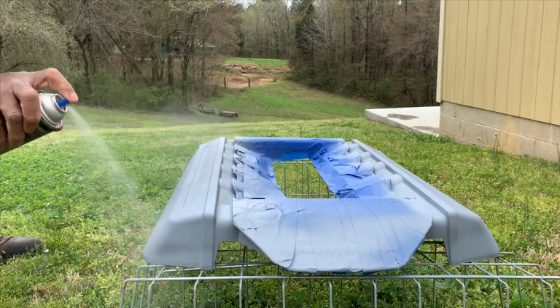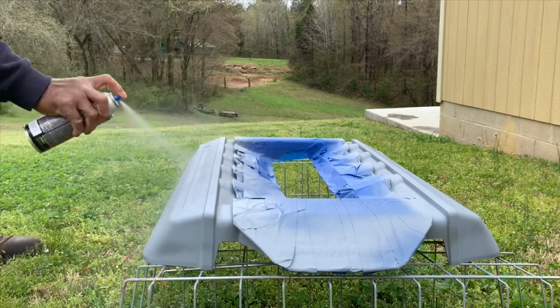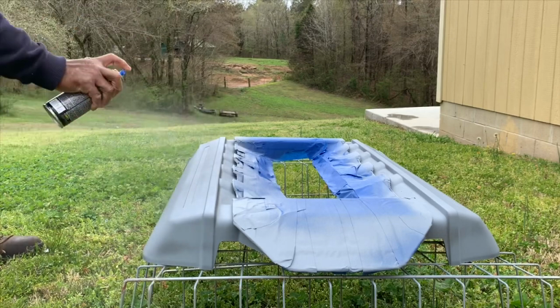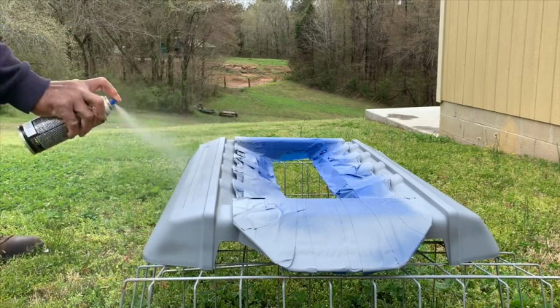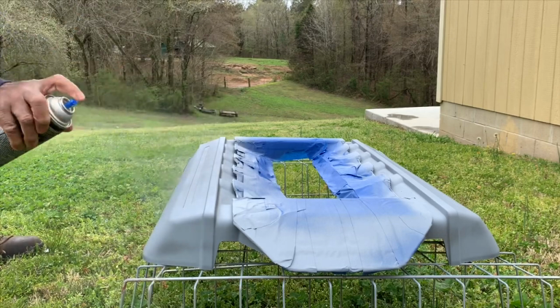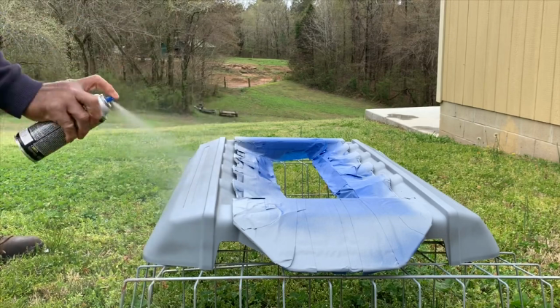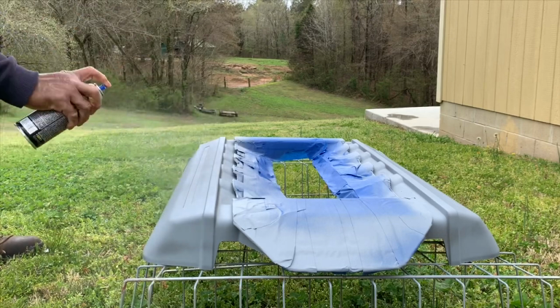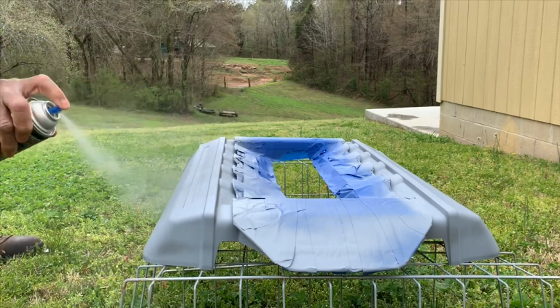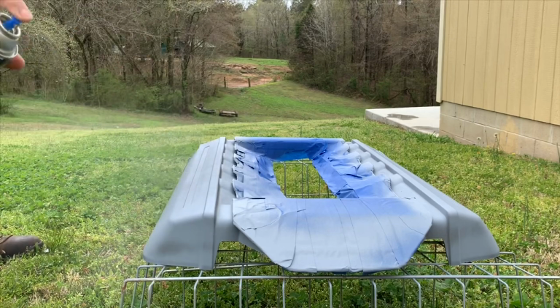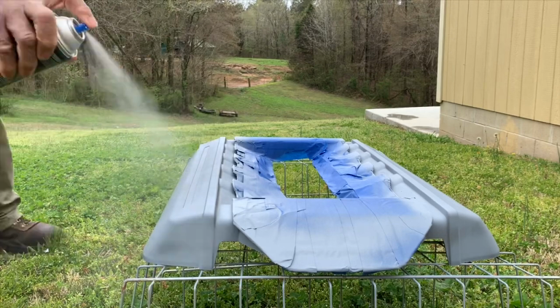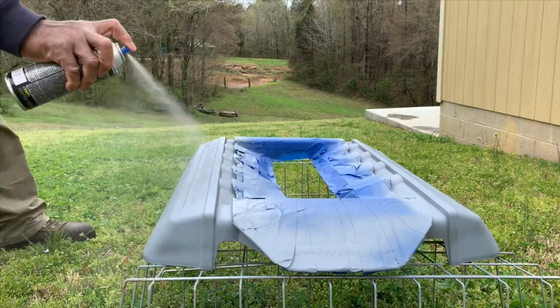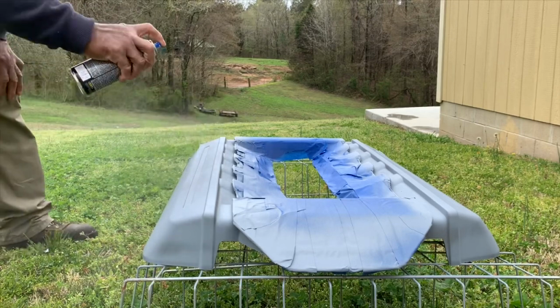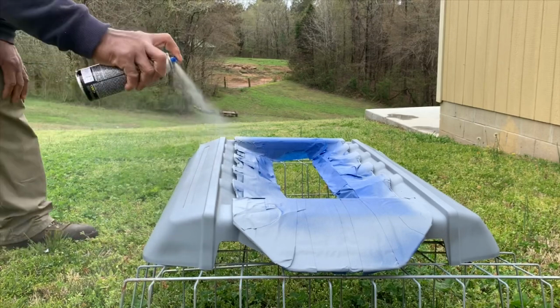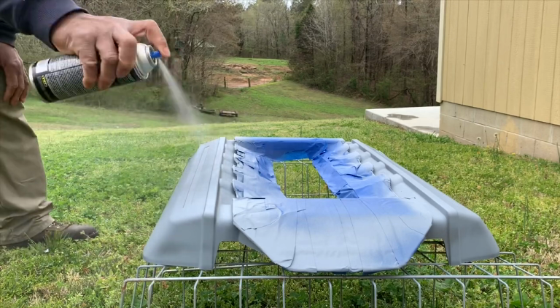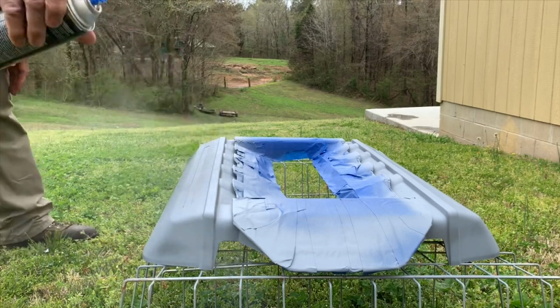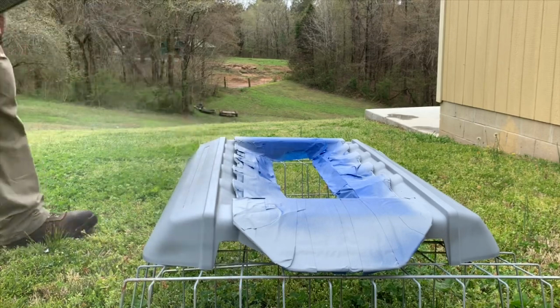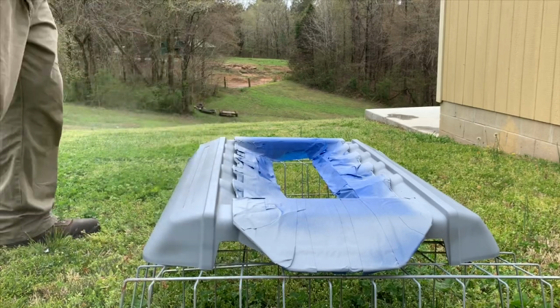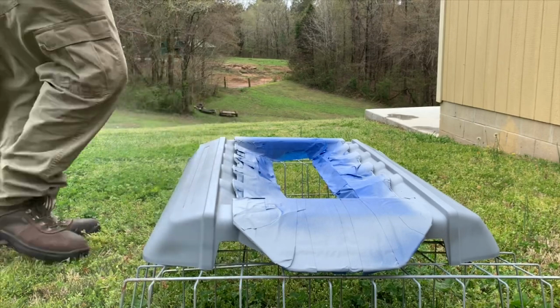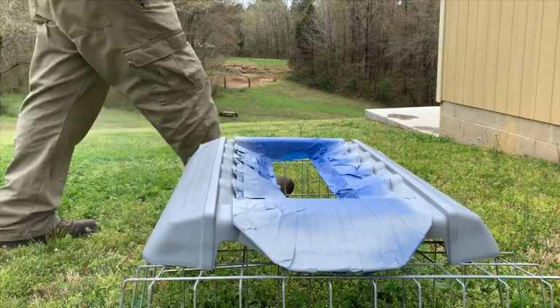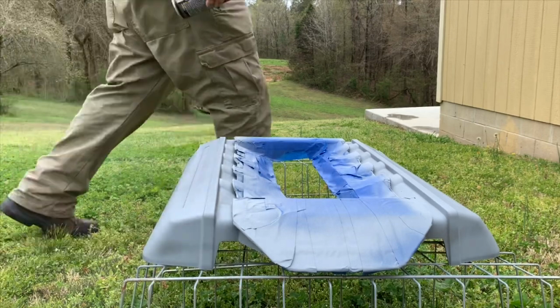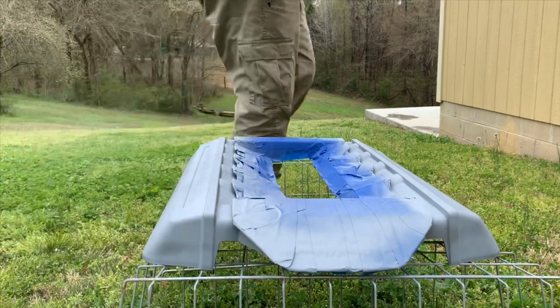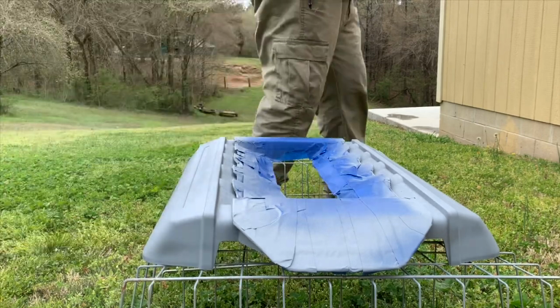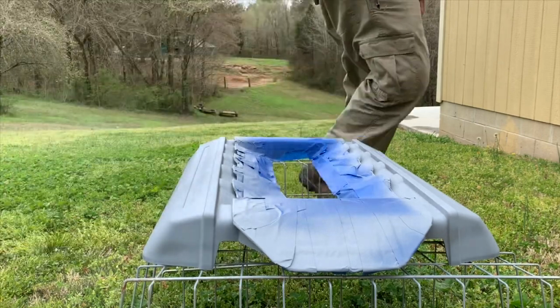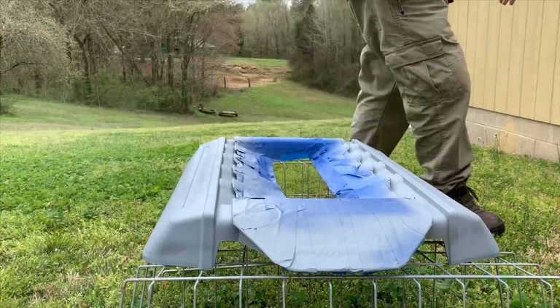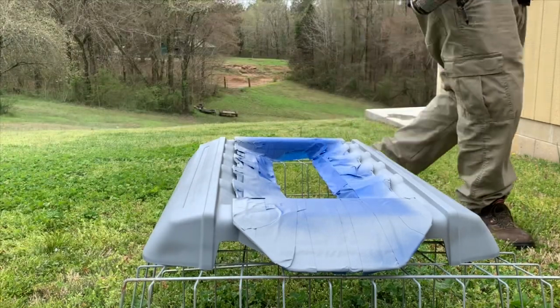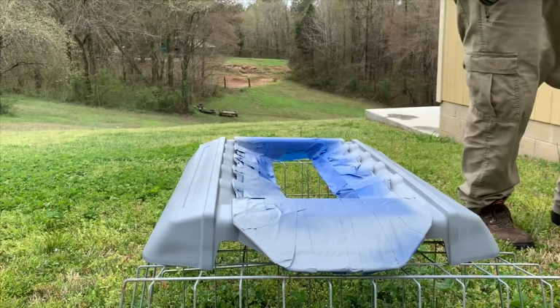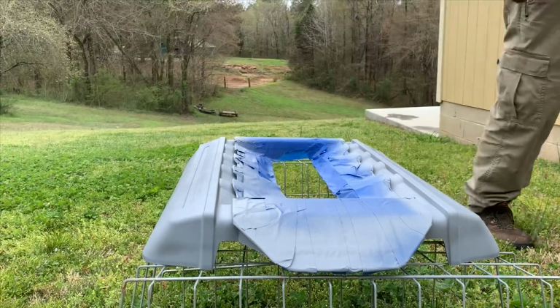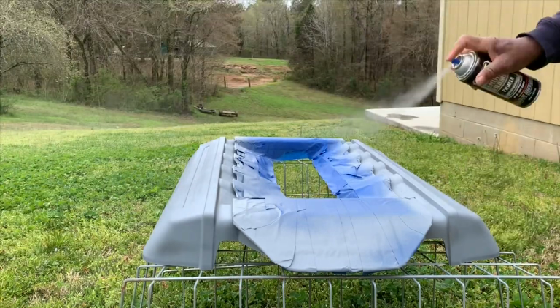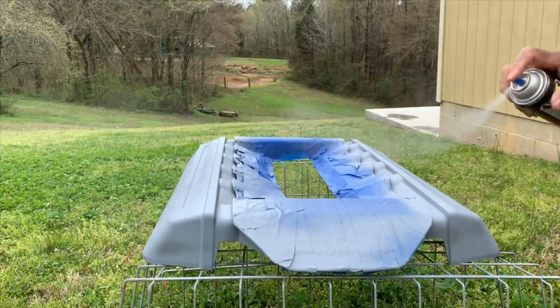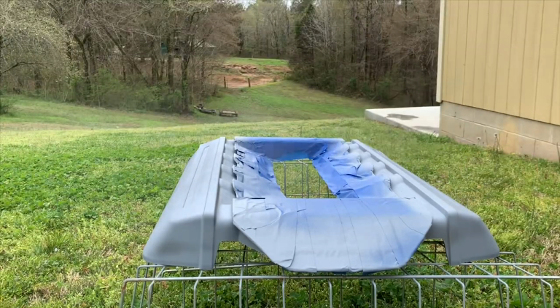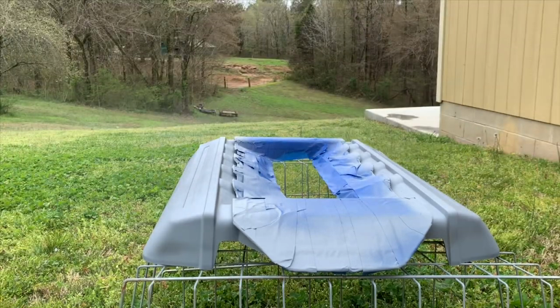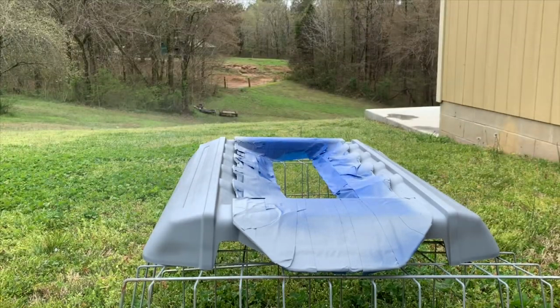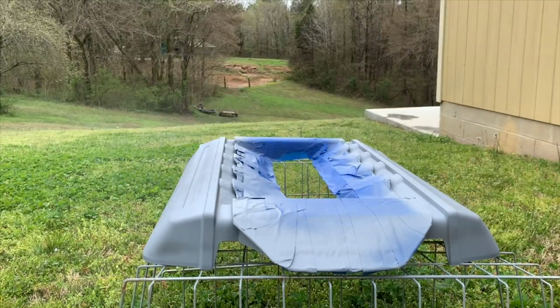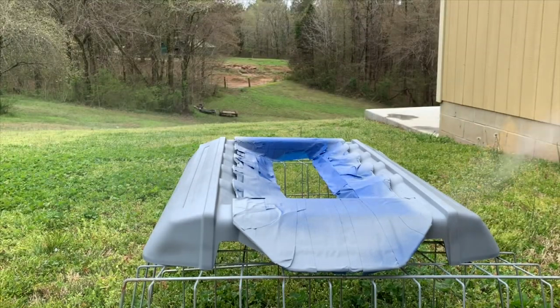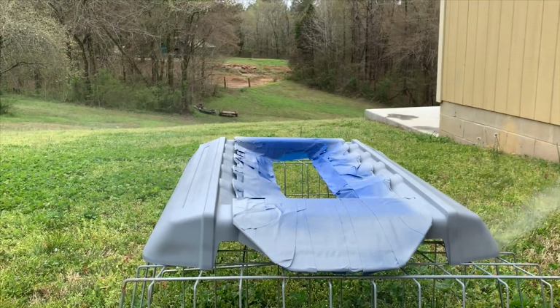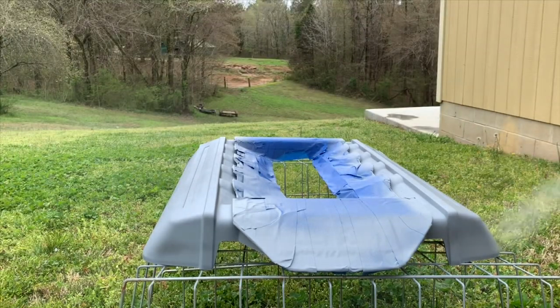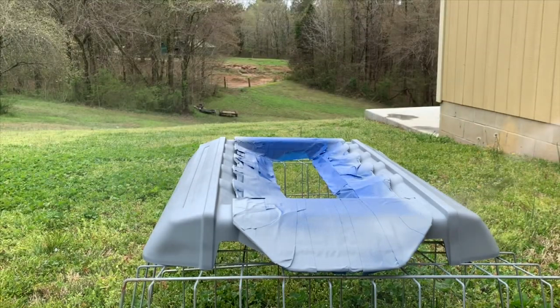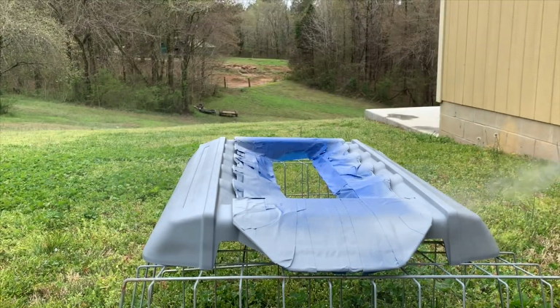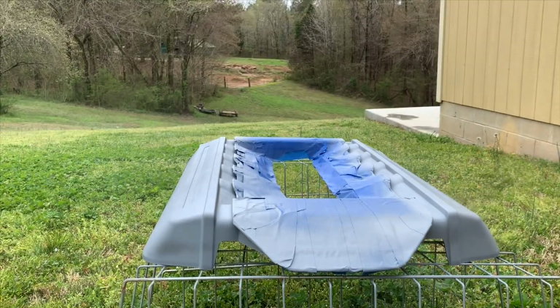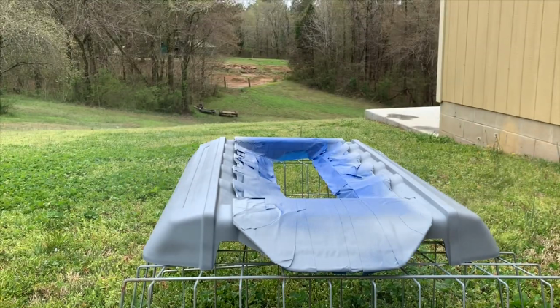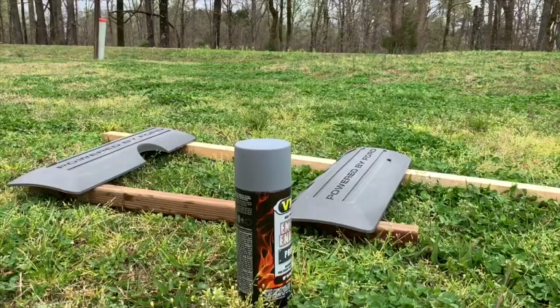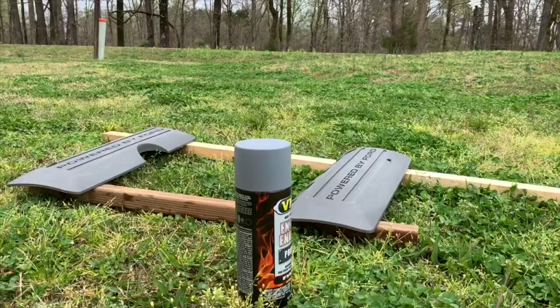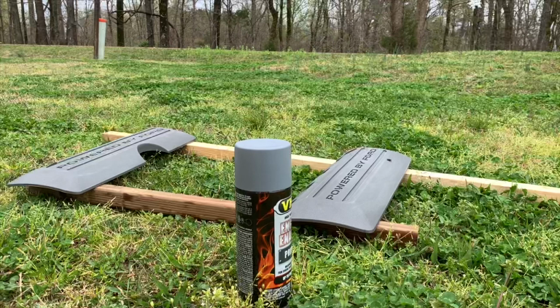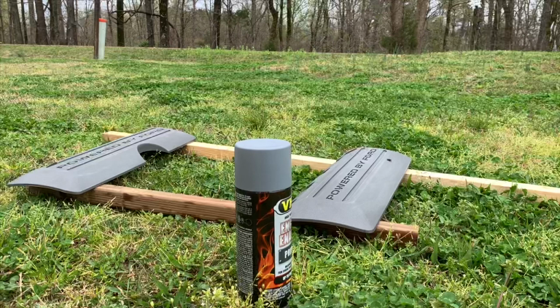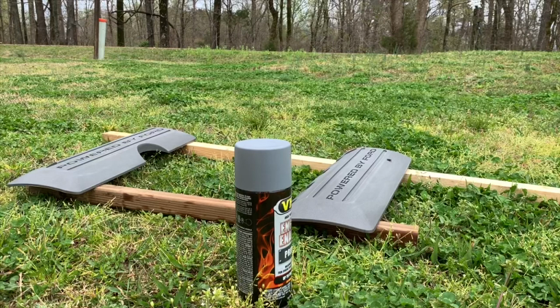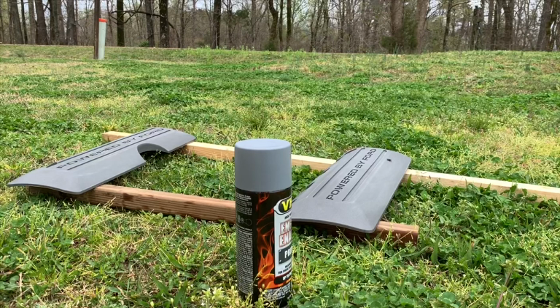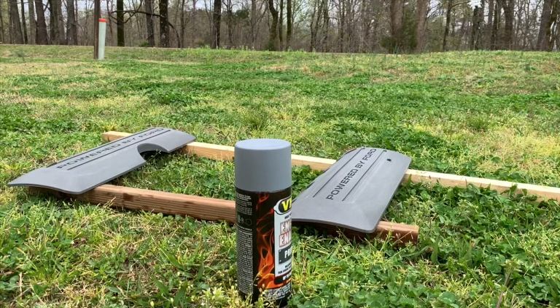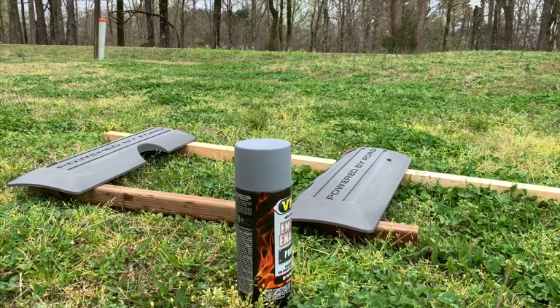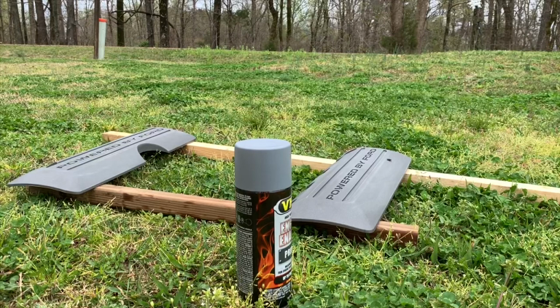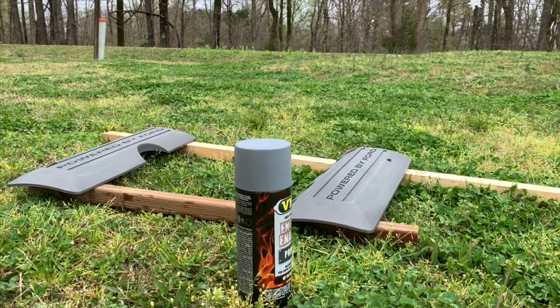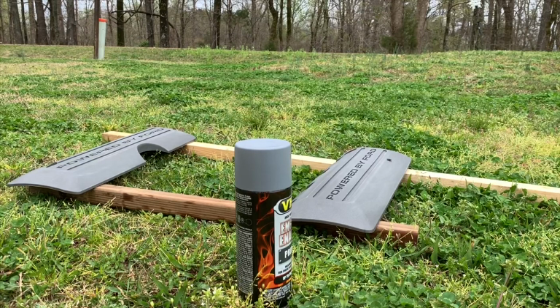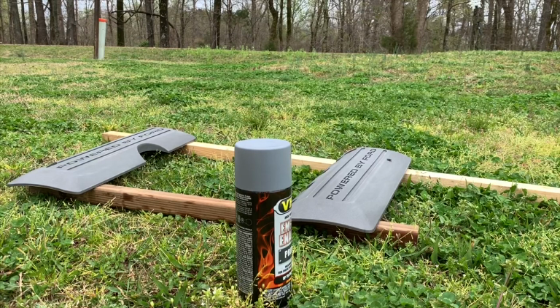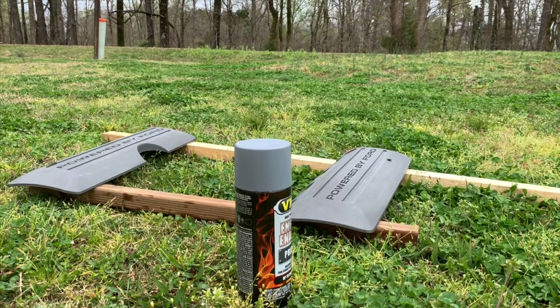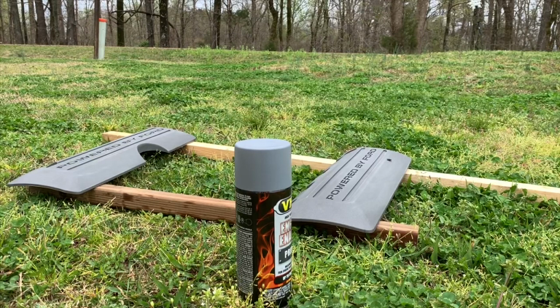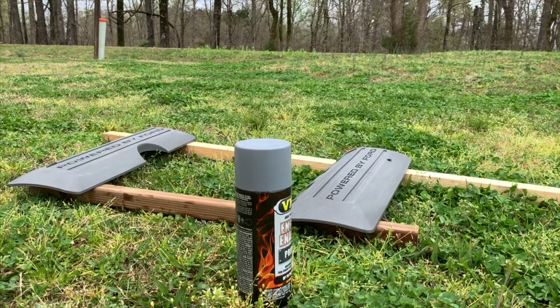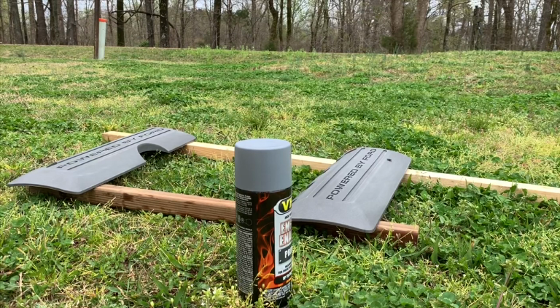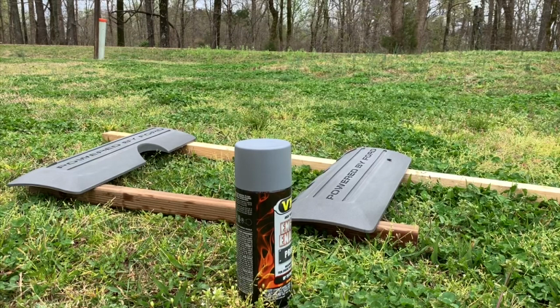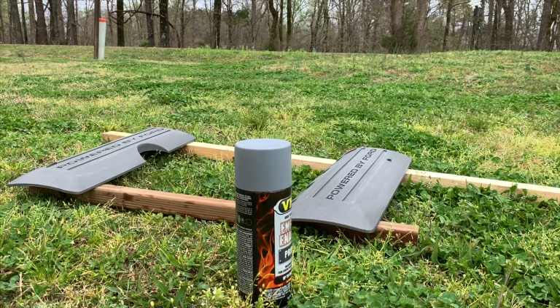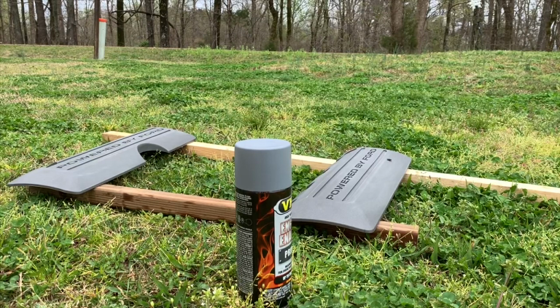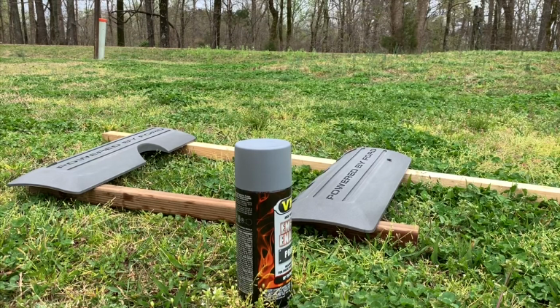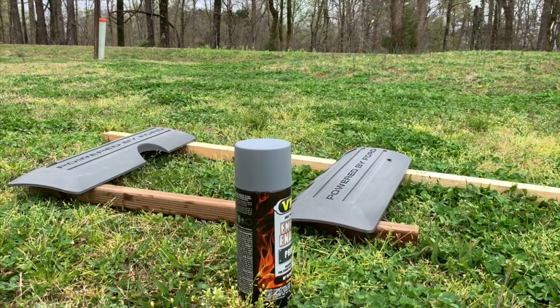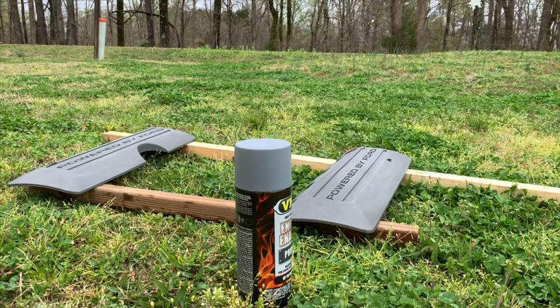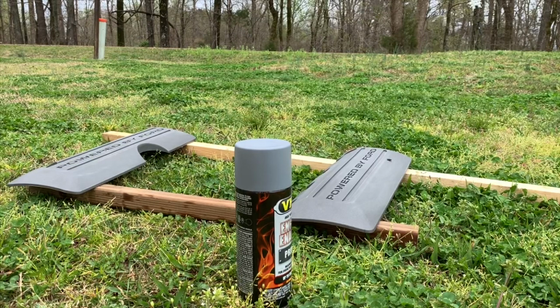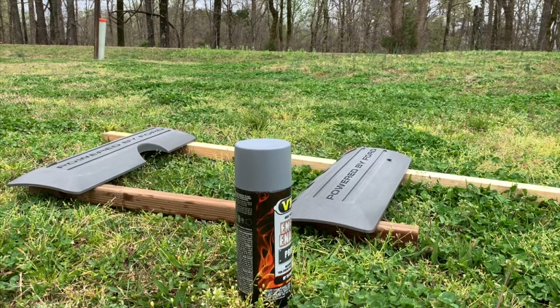Okay guys, I'm going to go ahead and spray the covers.